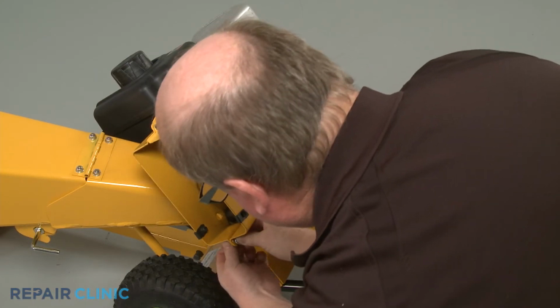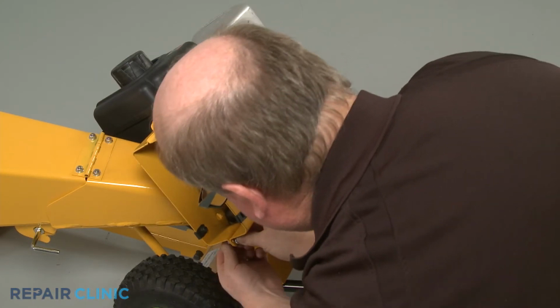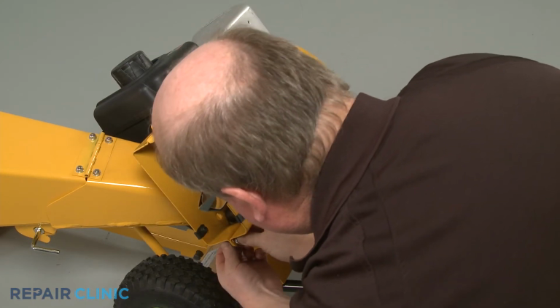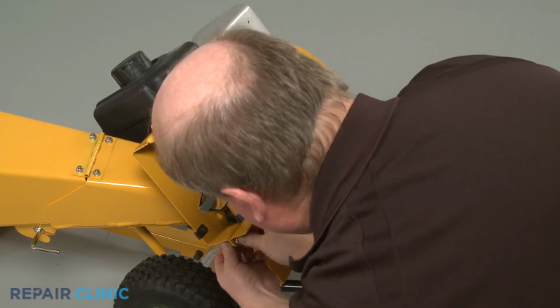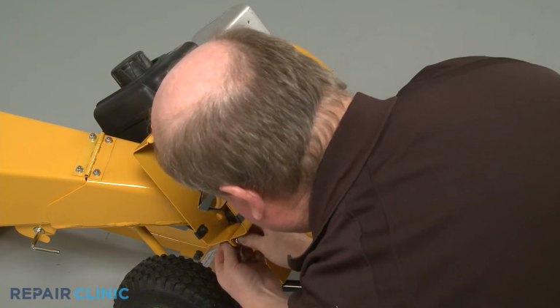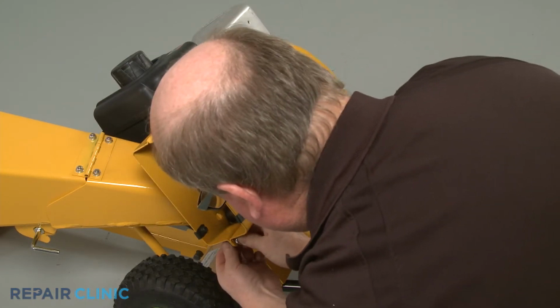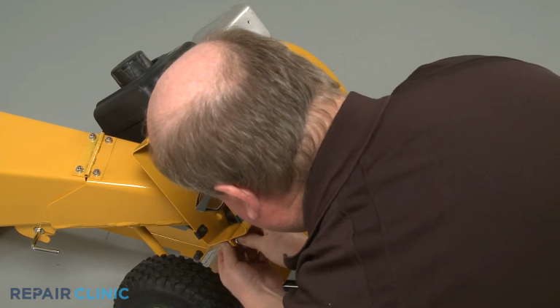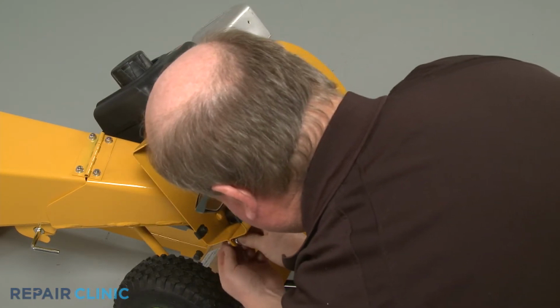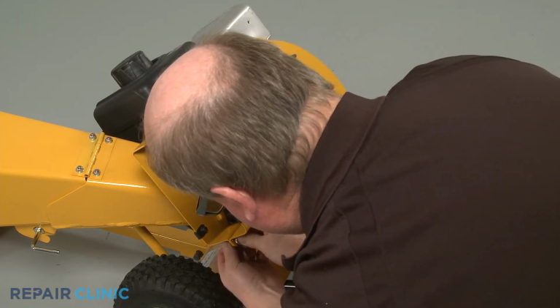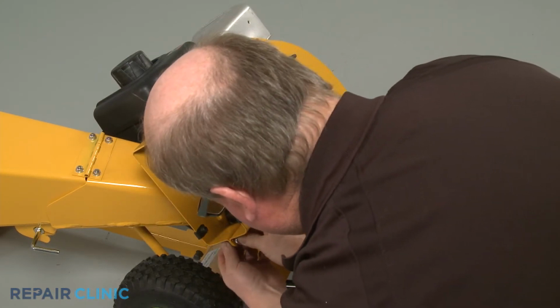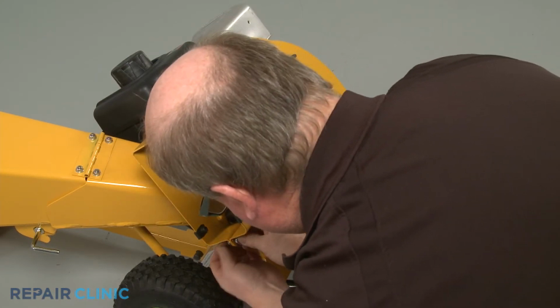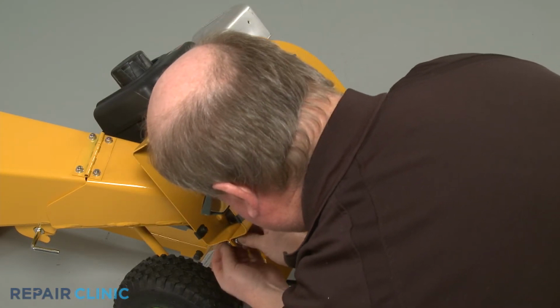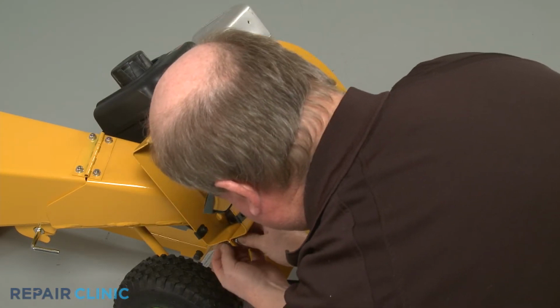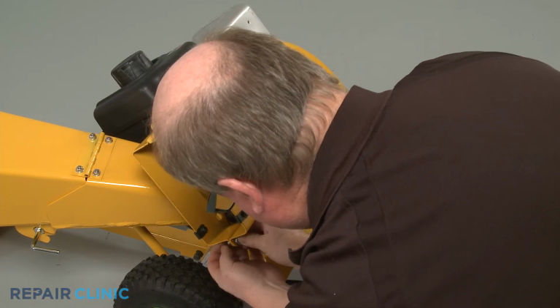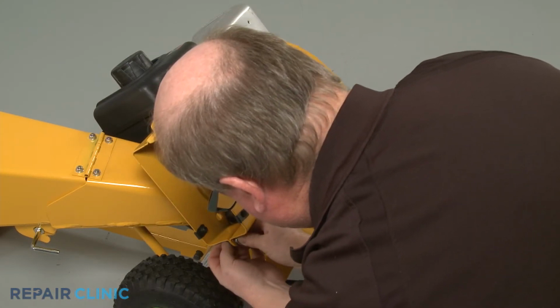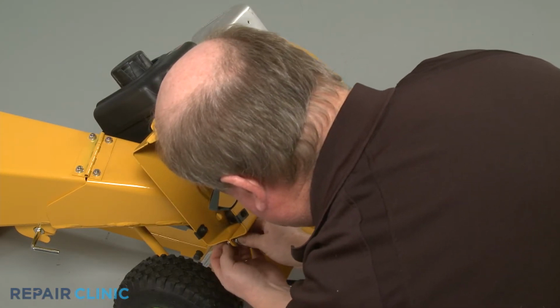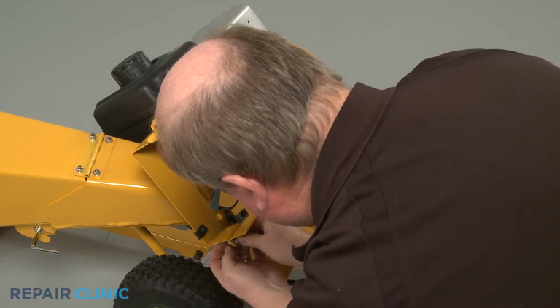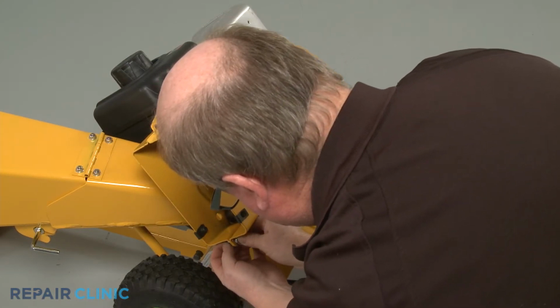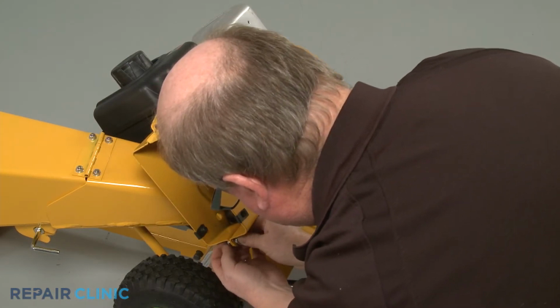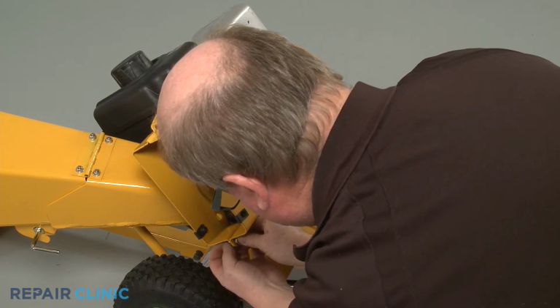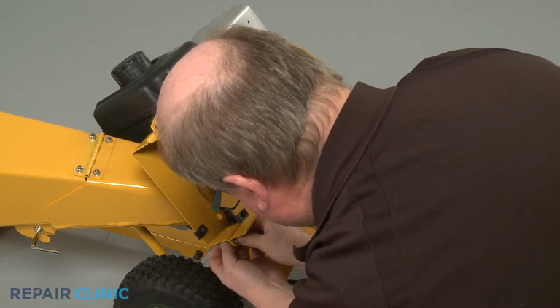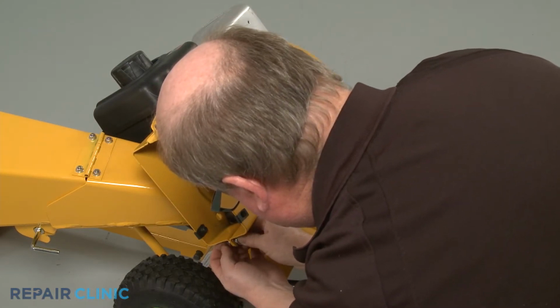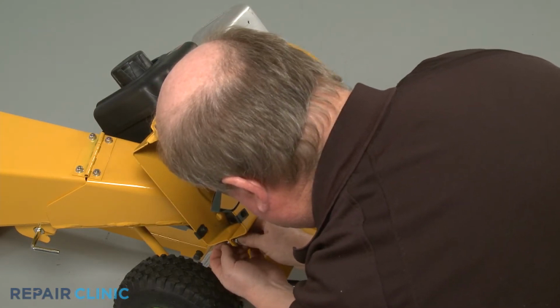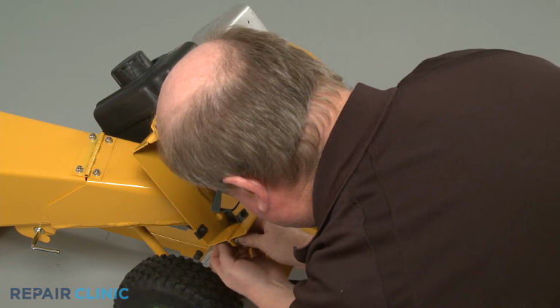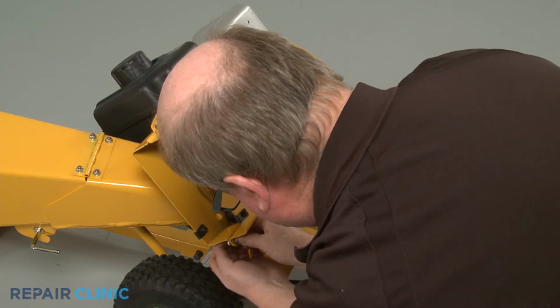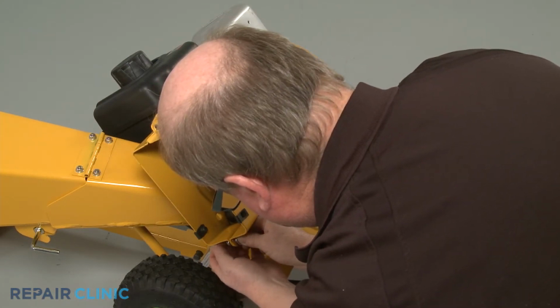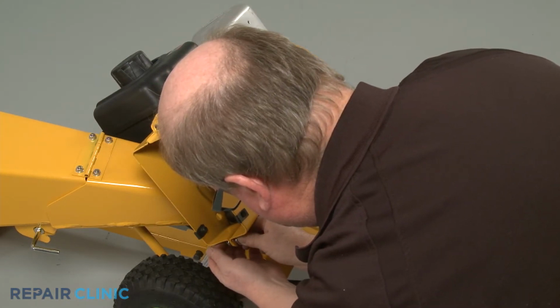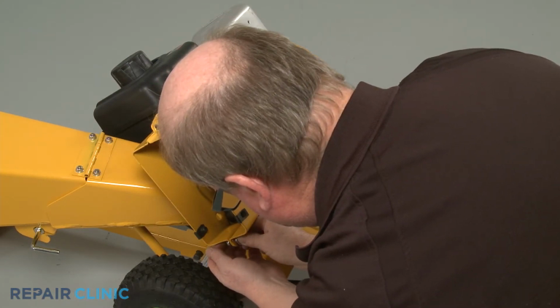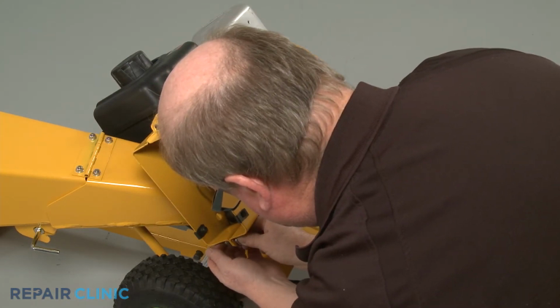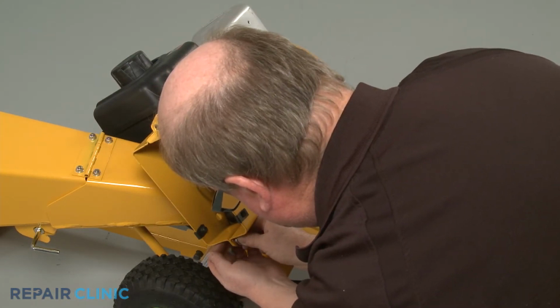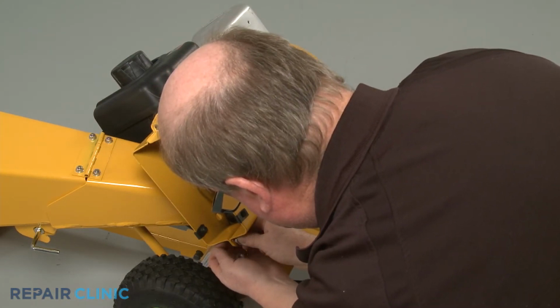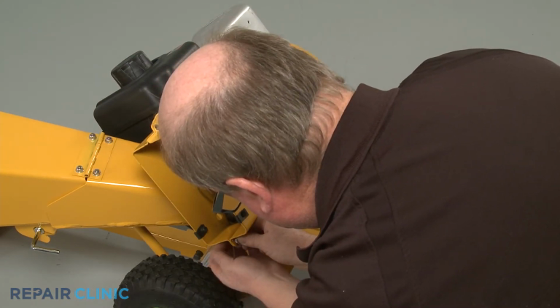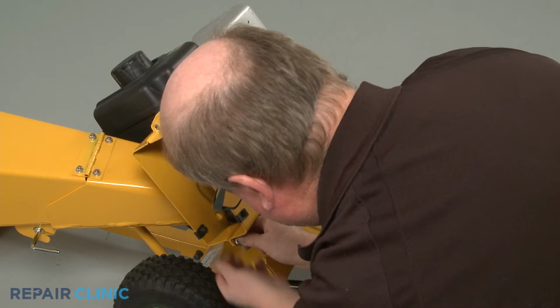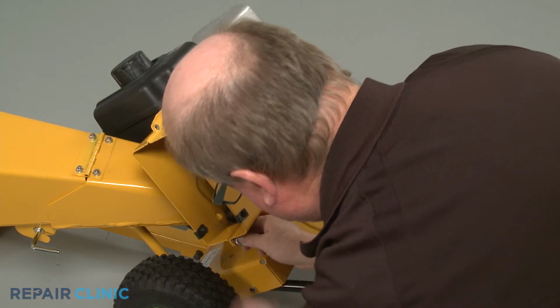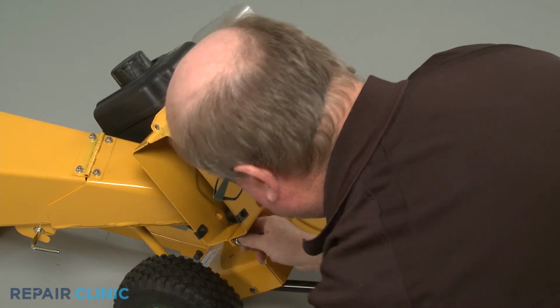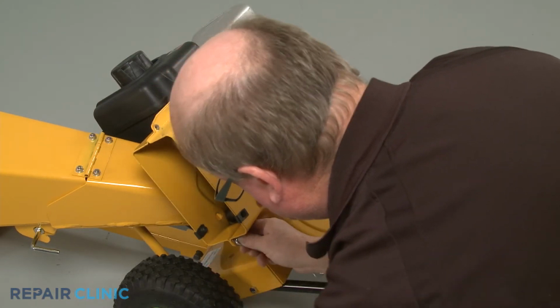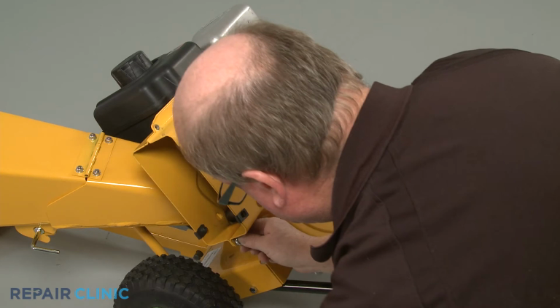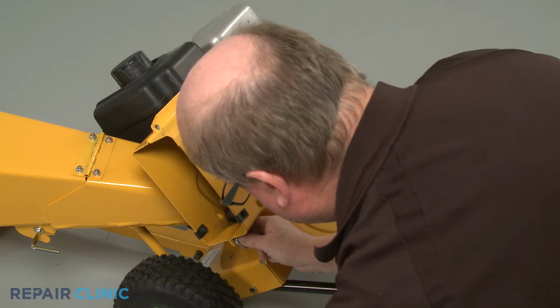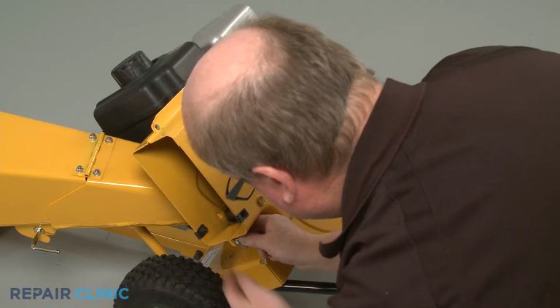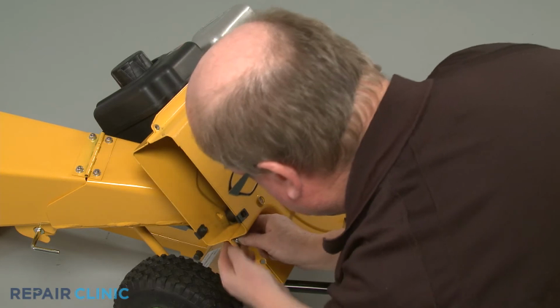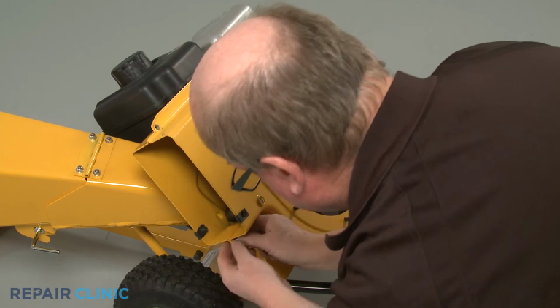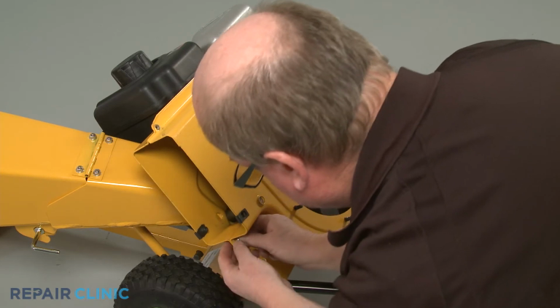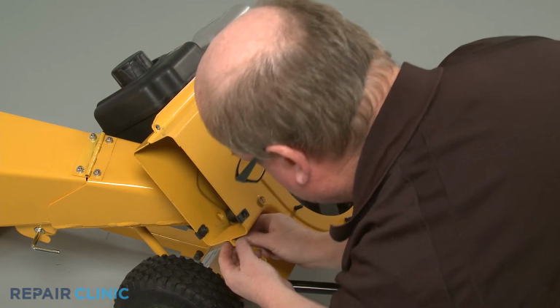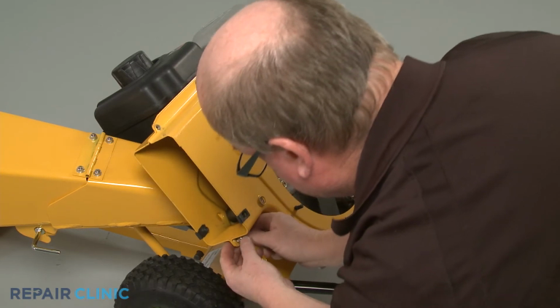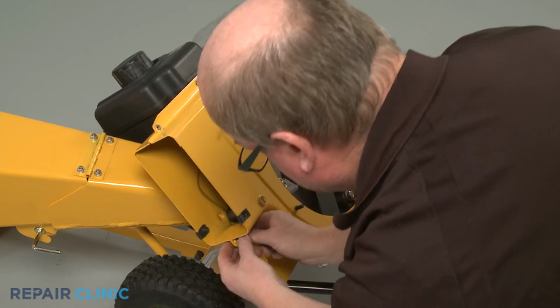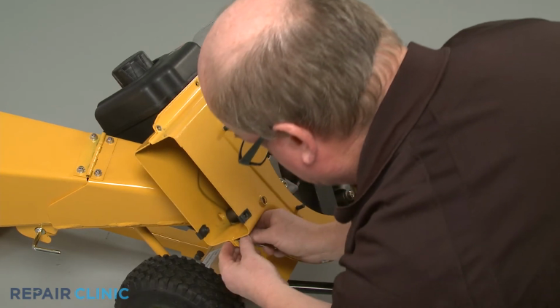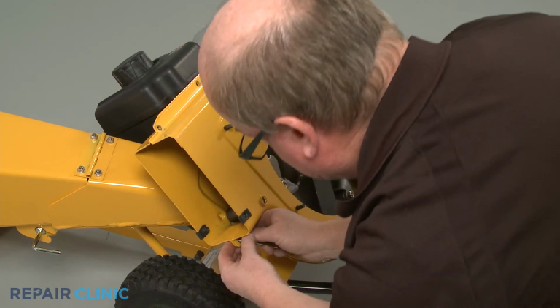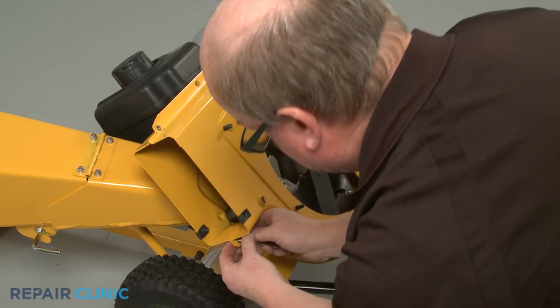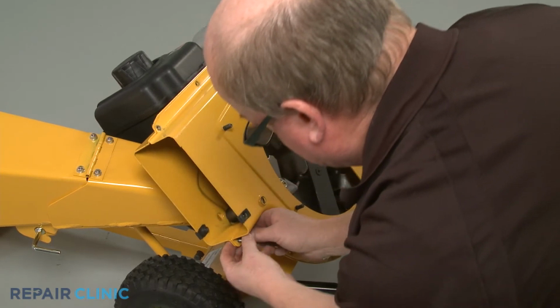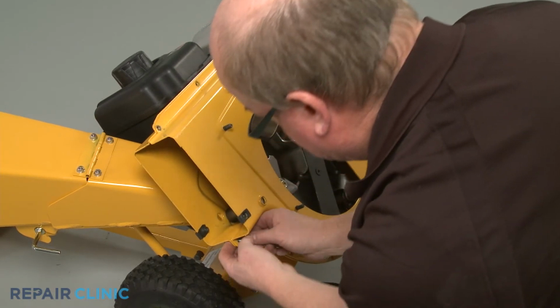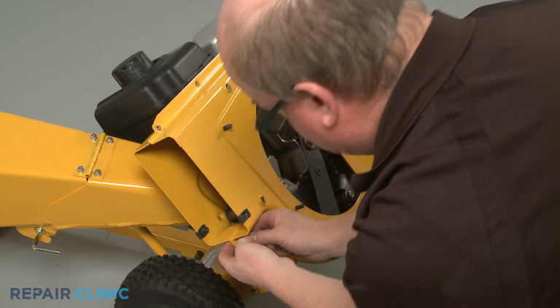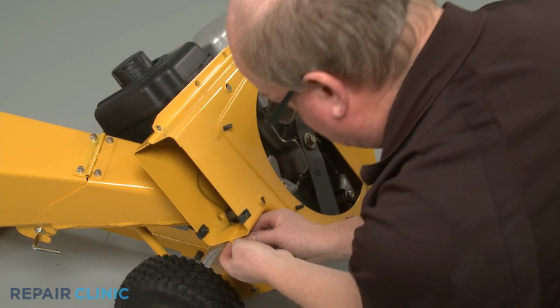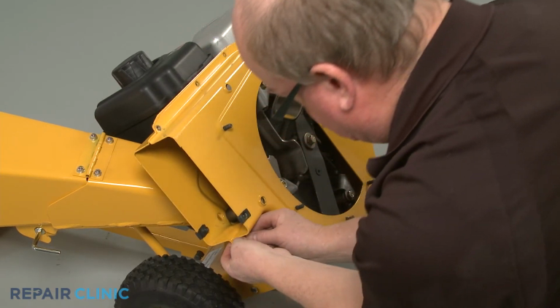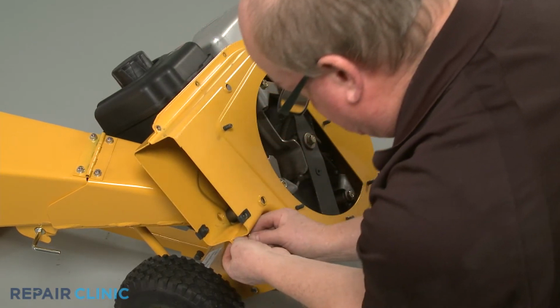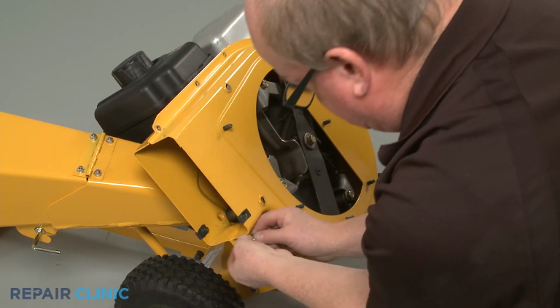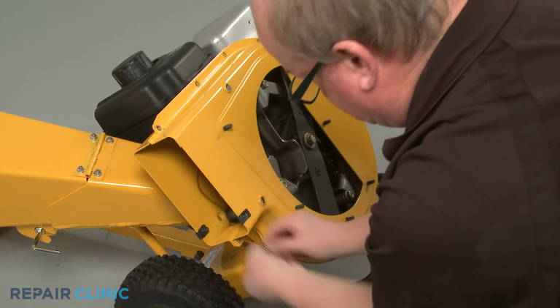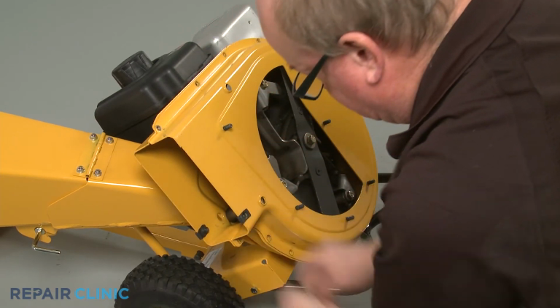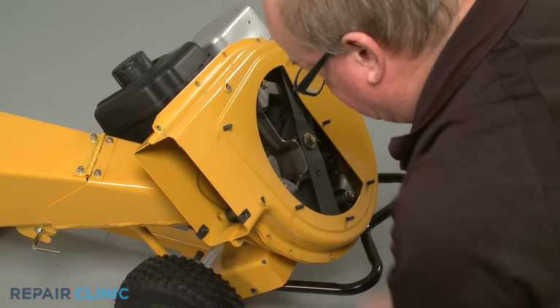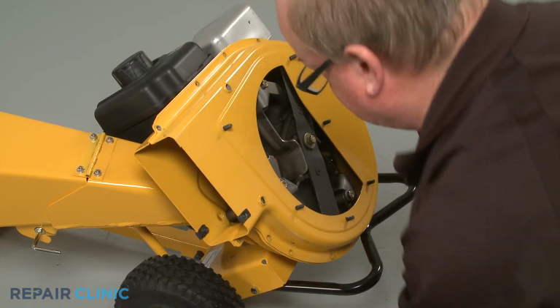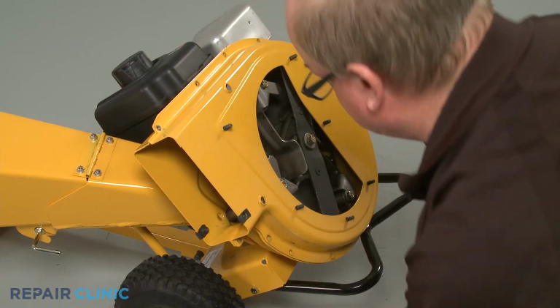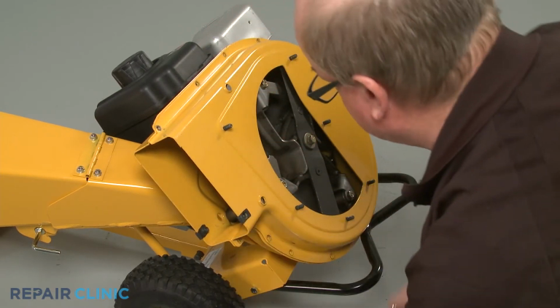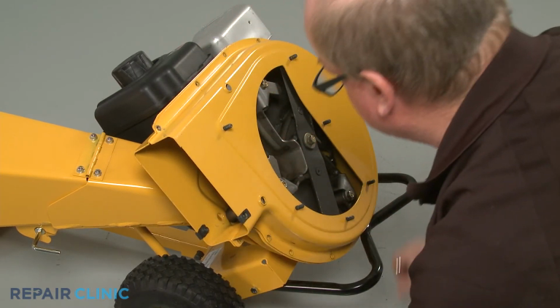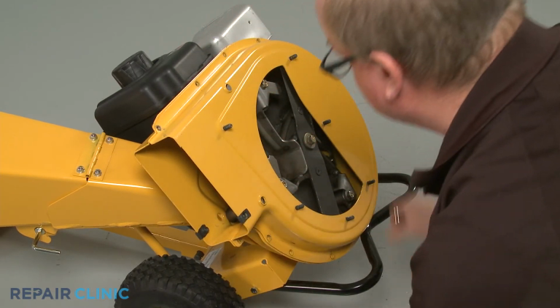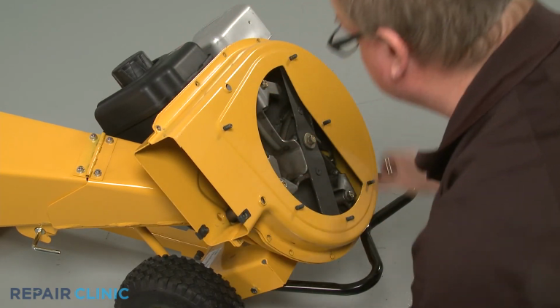Next, with the nuts and bolts uninstalled, fully detach the outer flail housing and set the shredder screen aside.